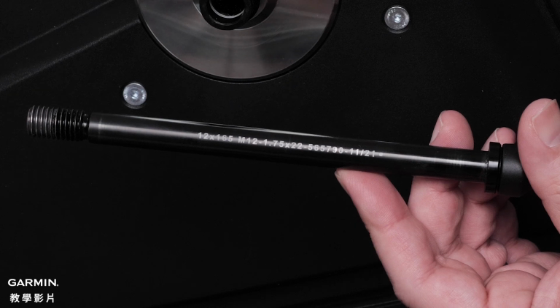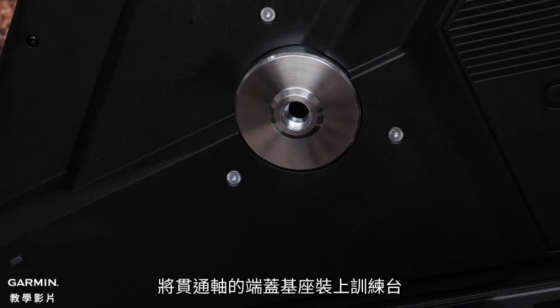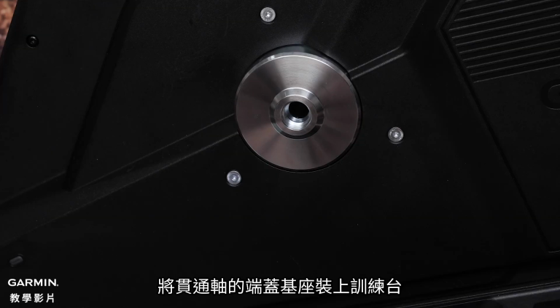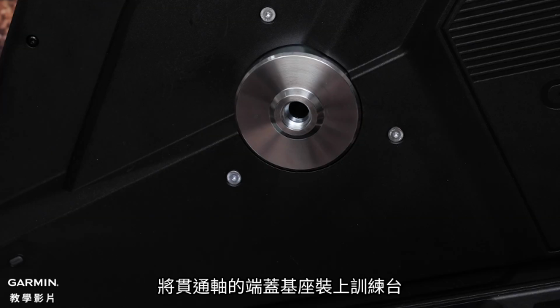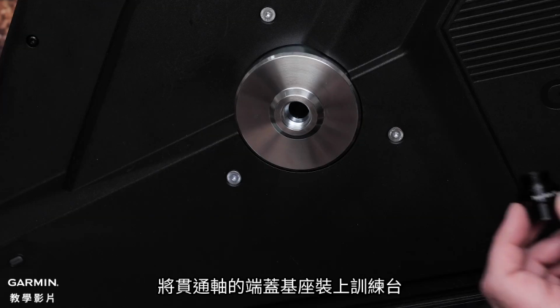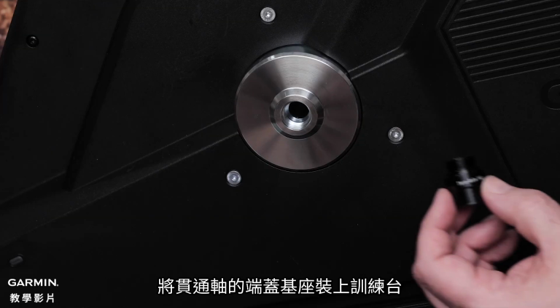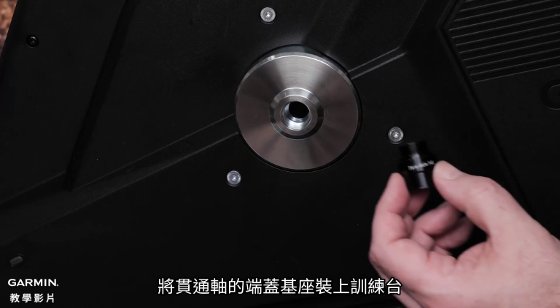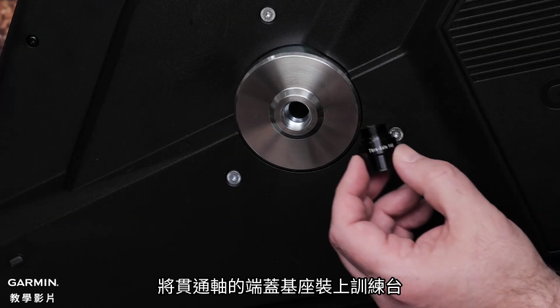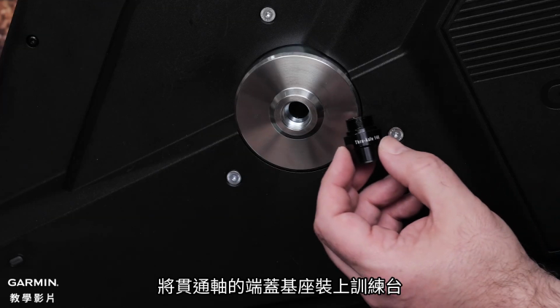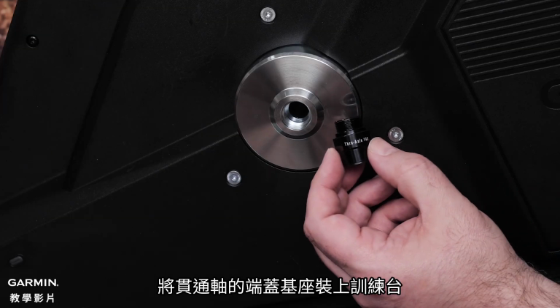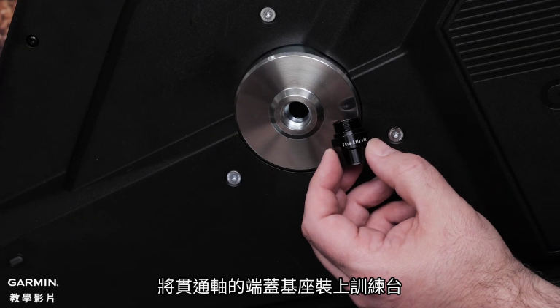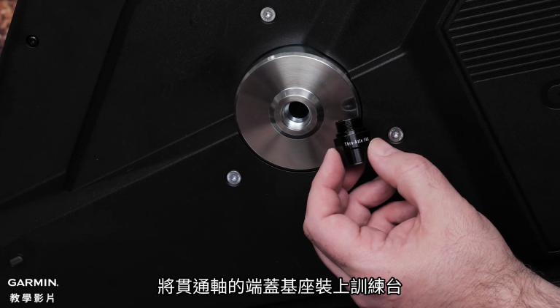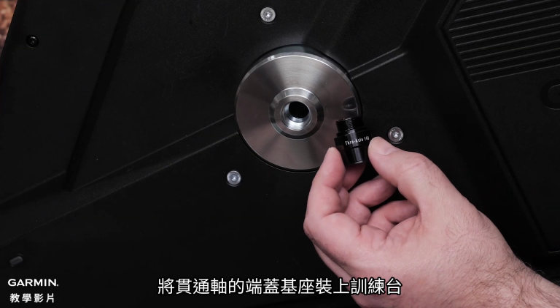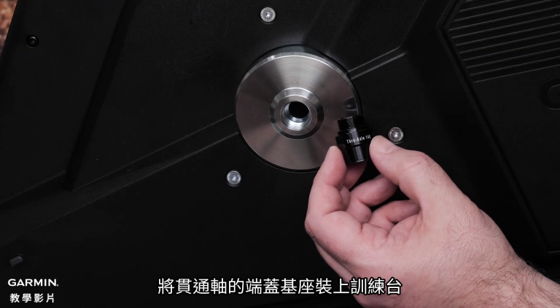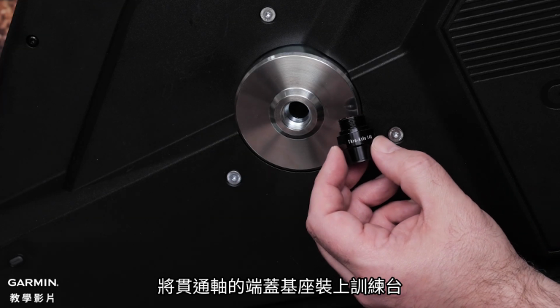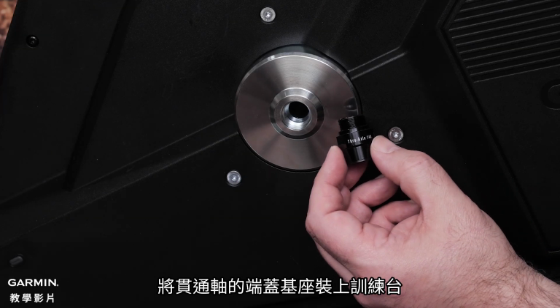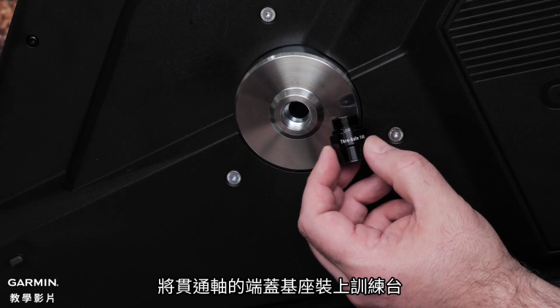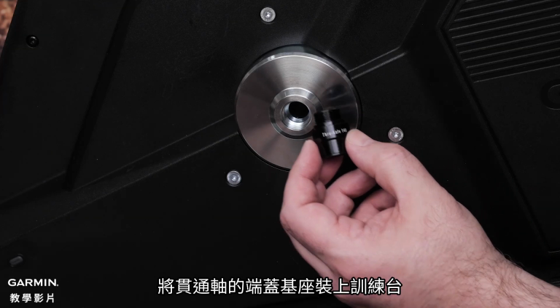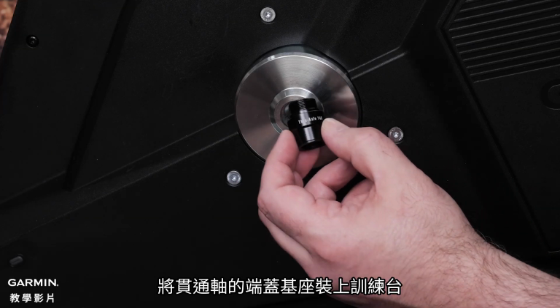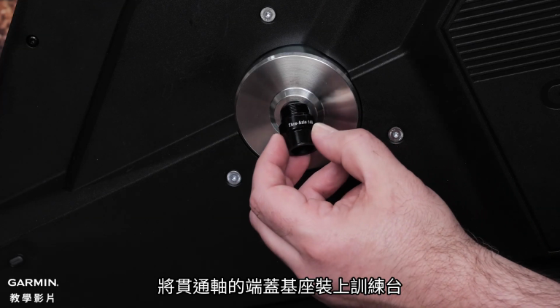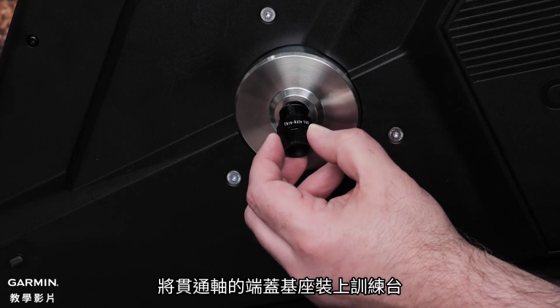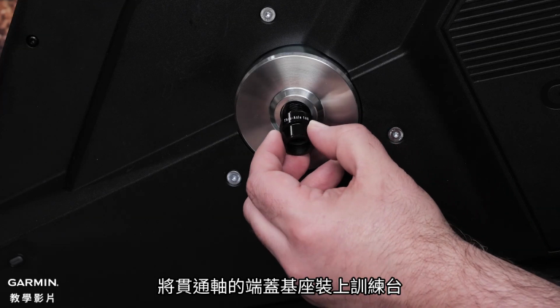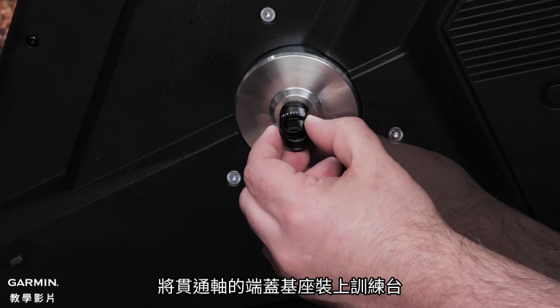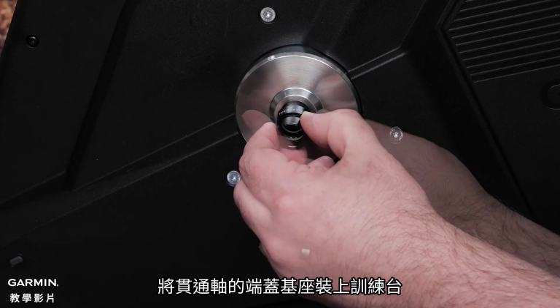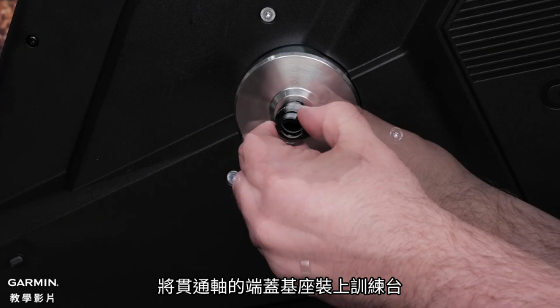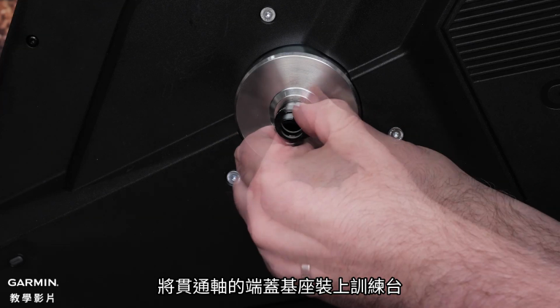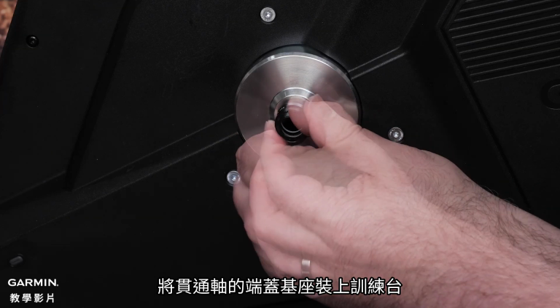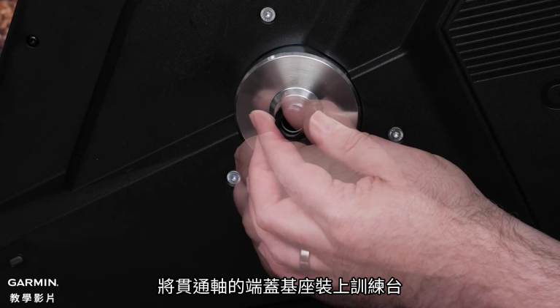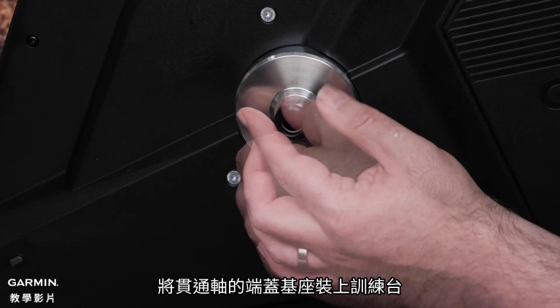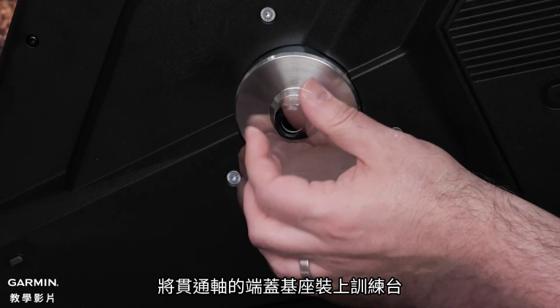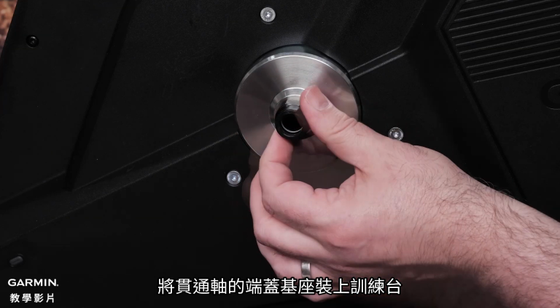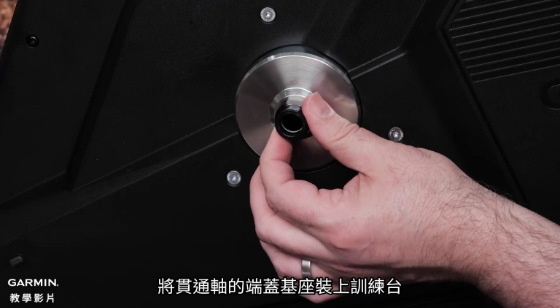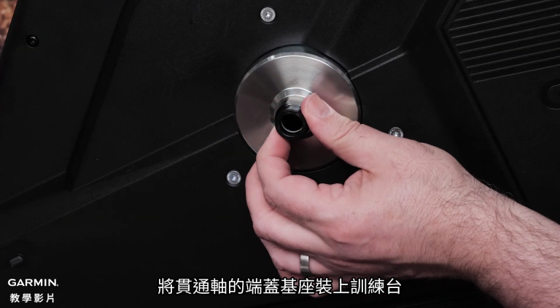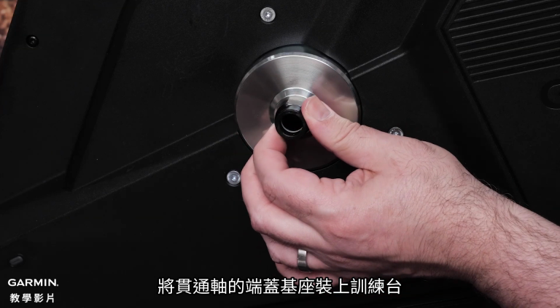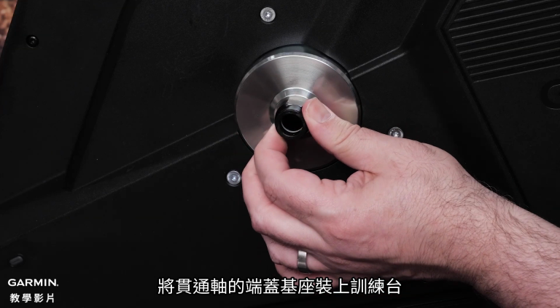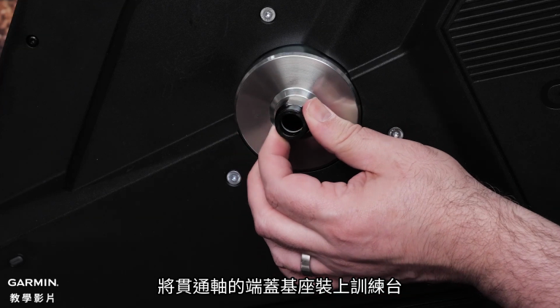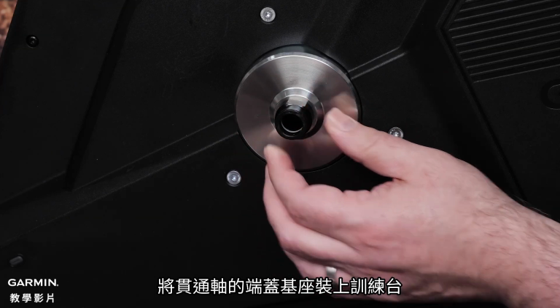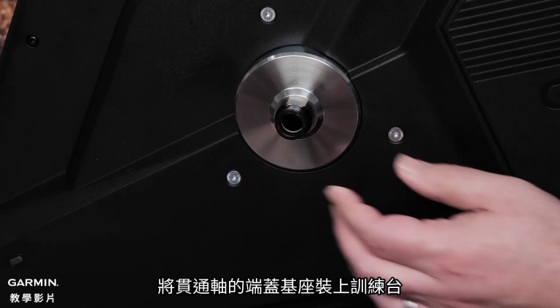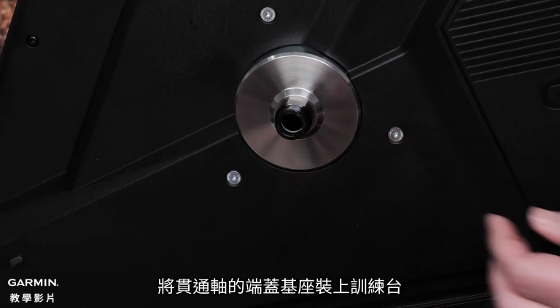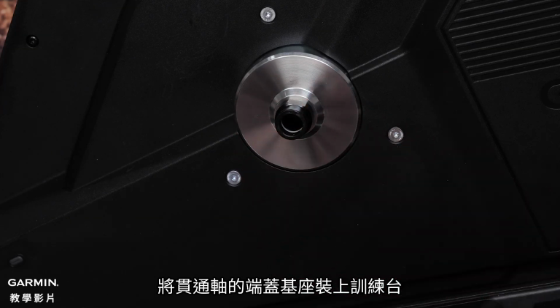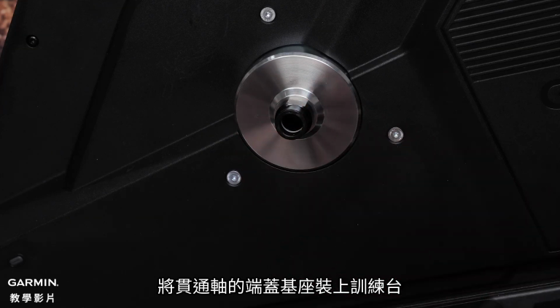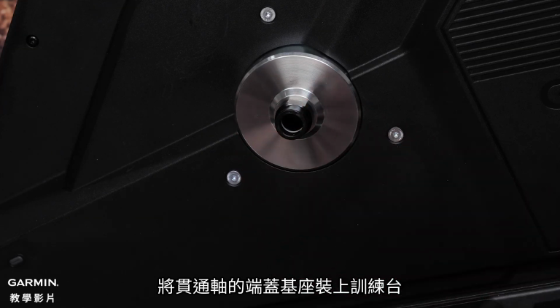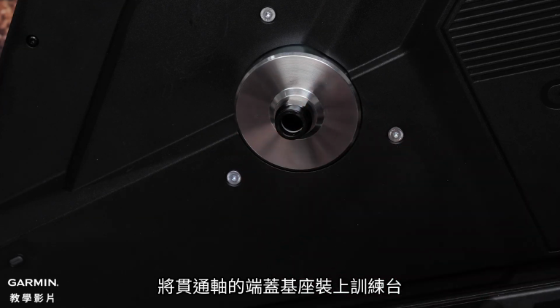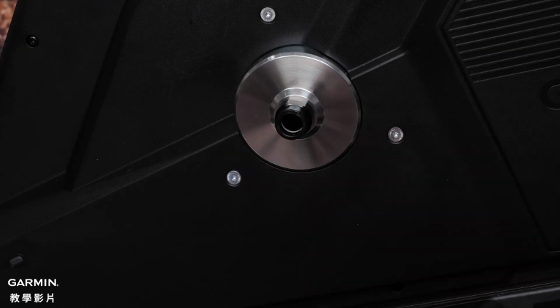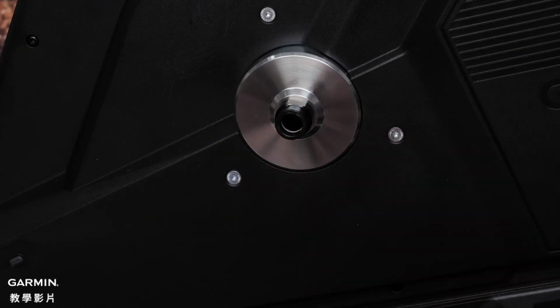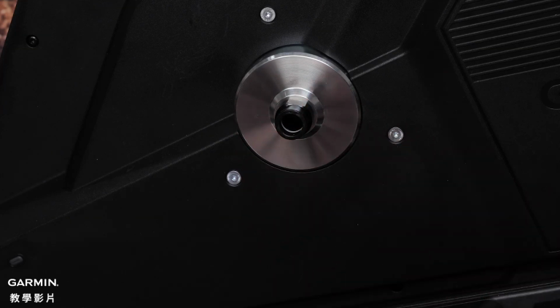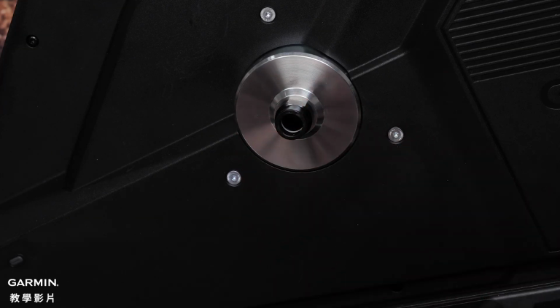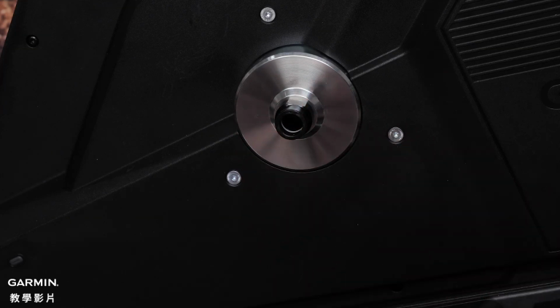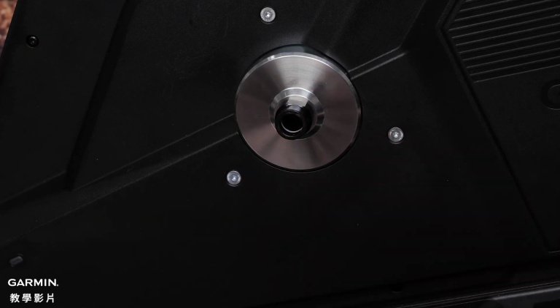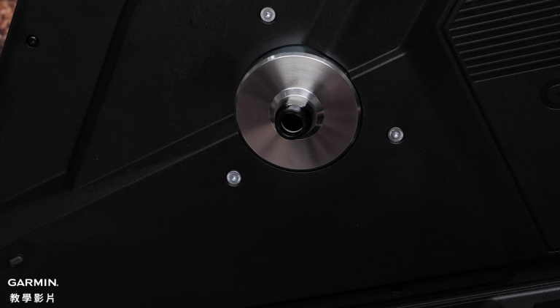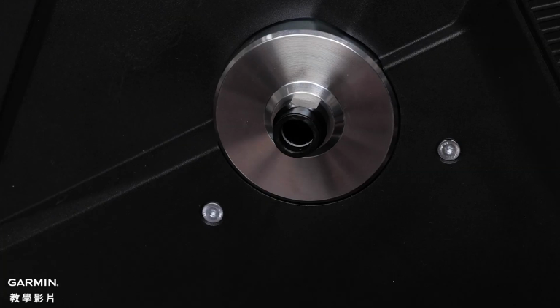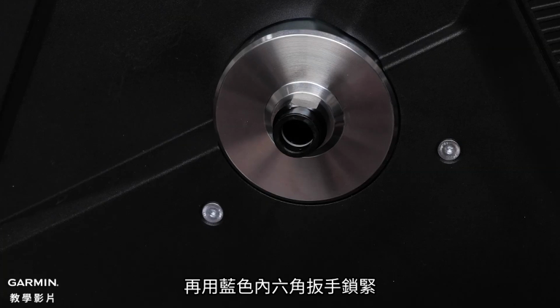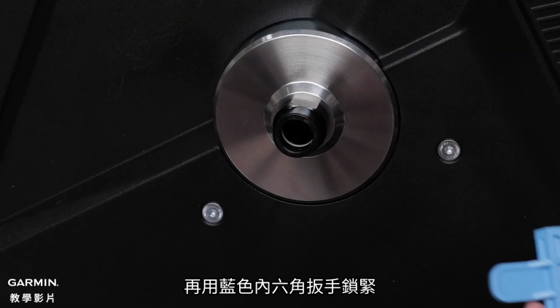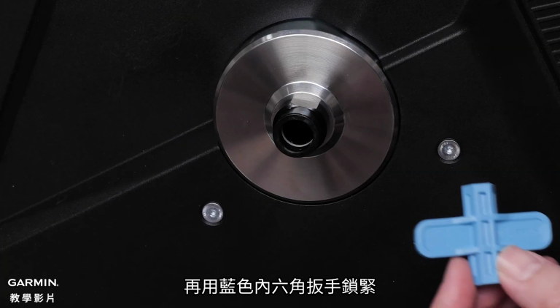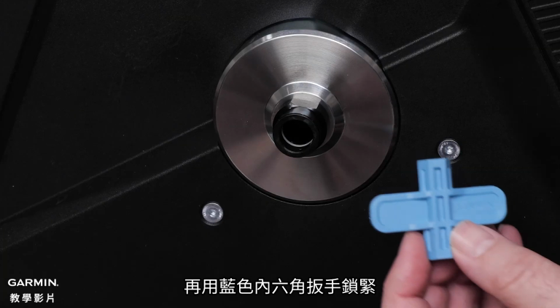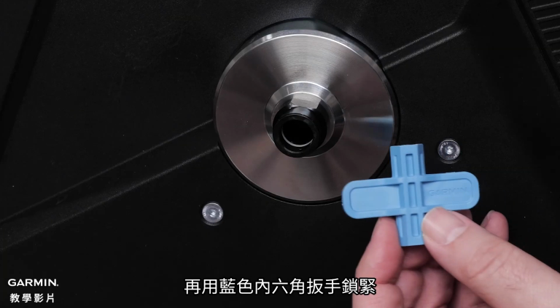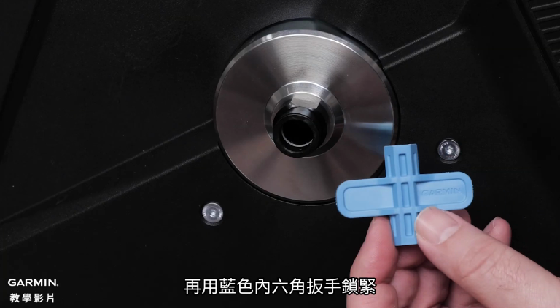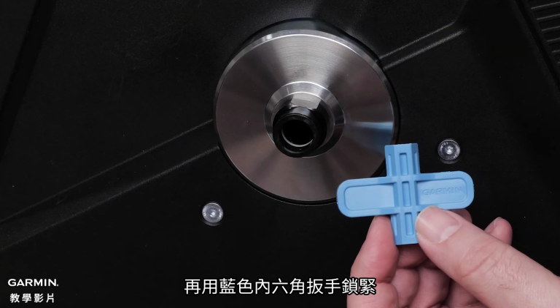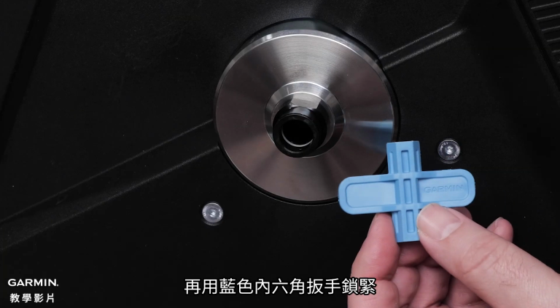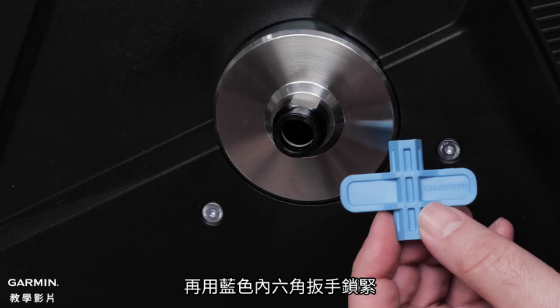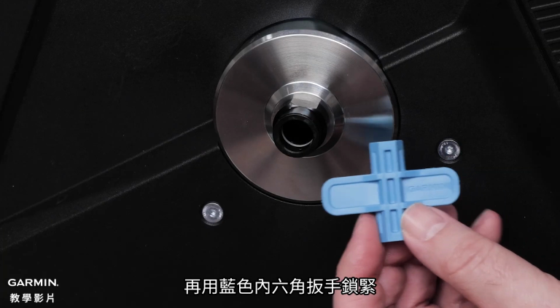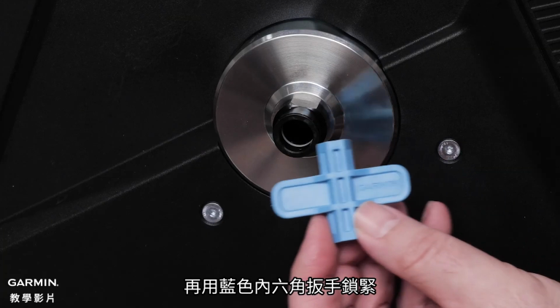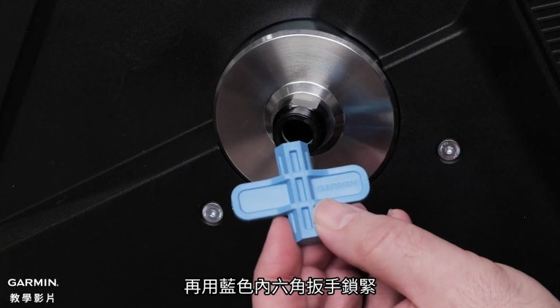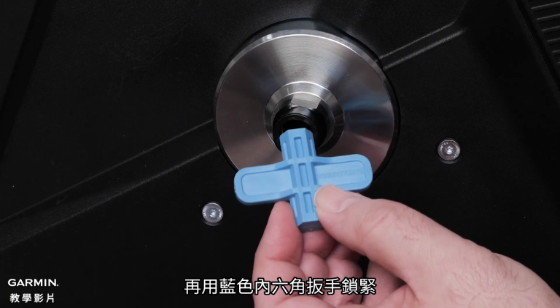Place the thru axle and end cap inserts into the end caps on the trainer. Tighten with the Blue Allen tool.